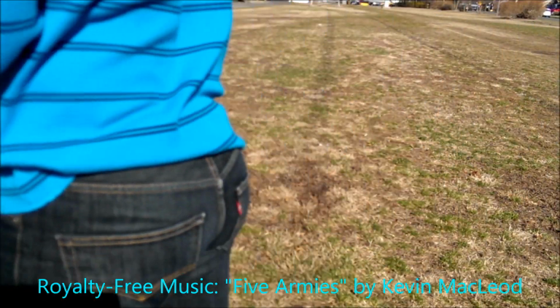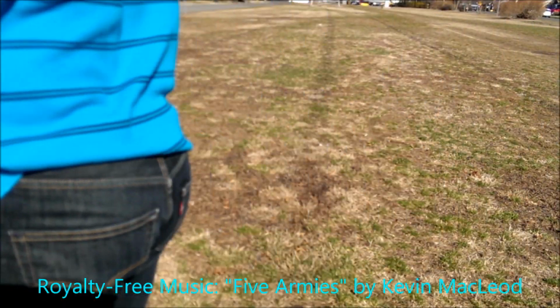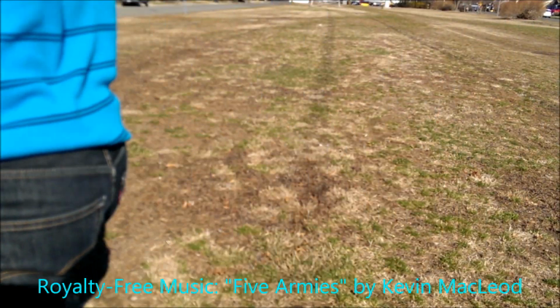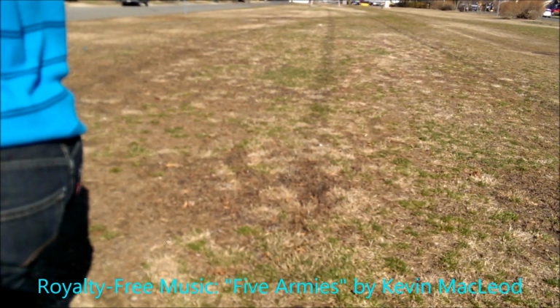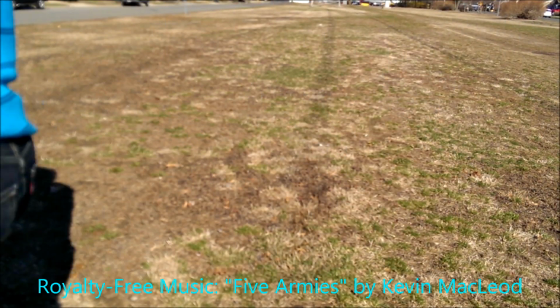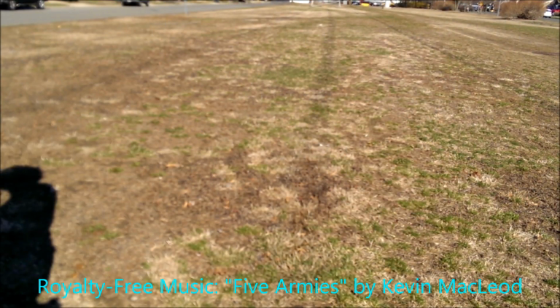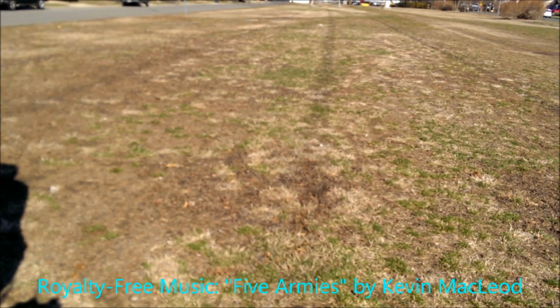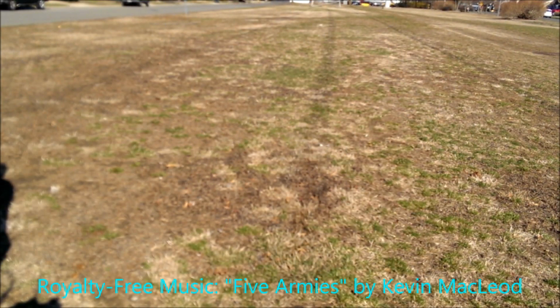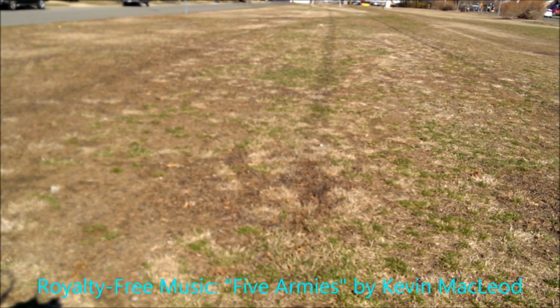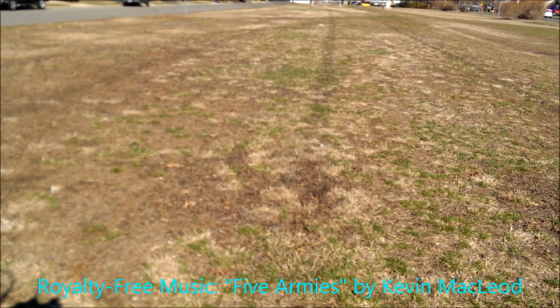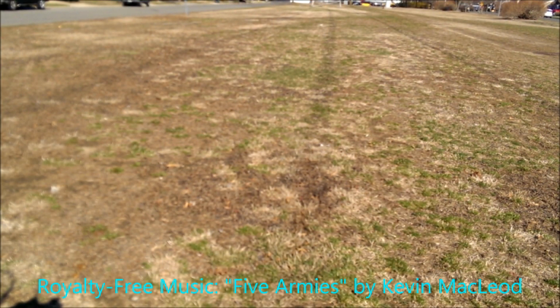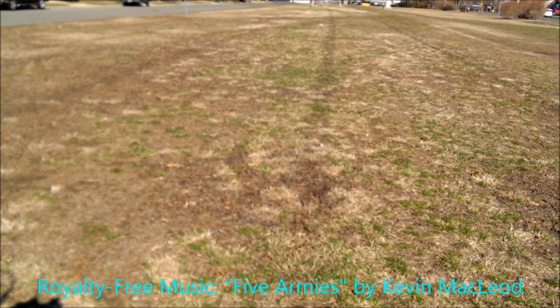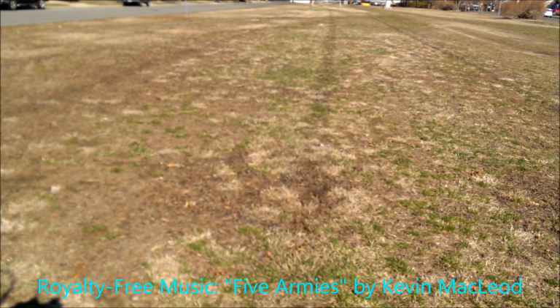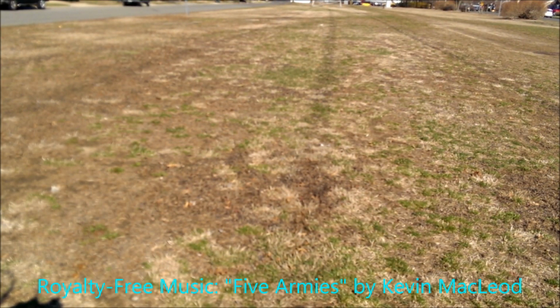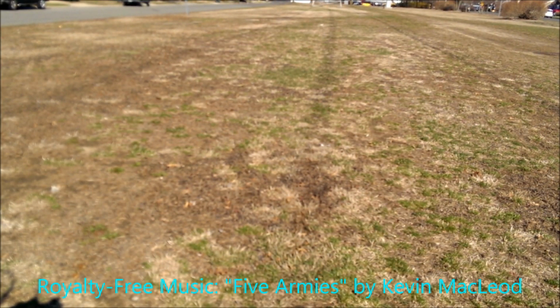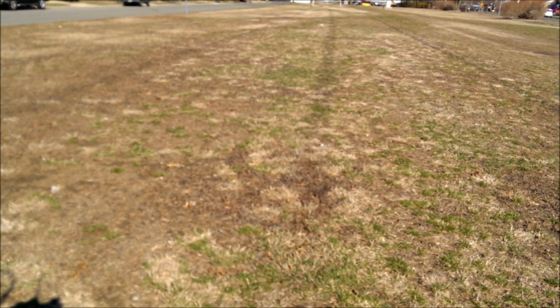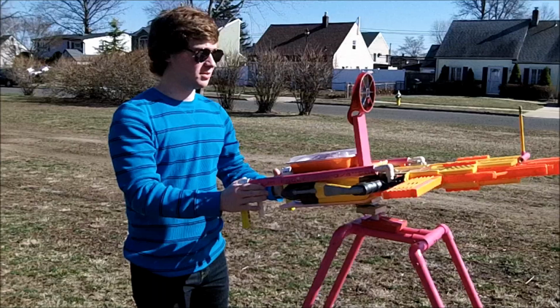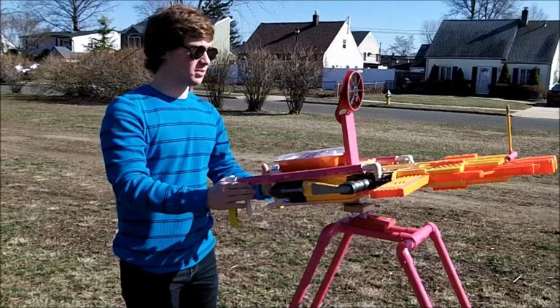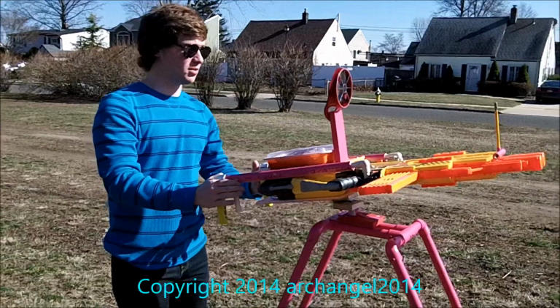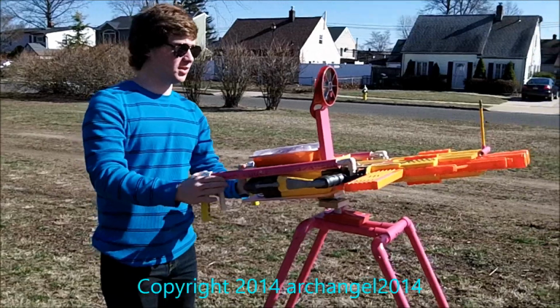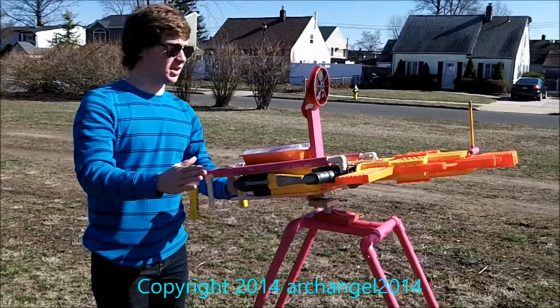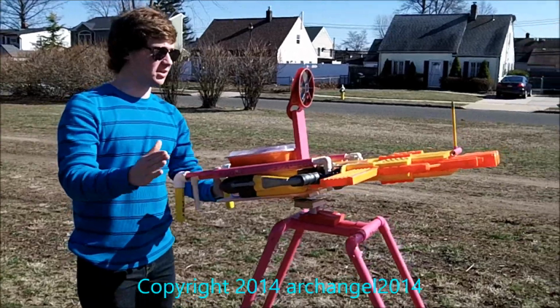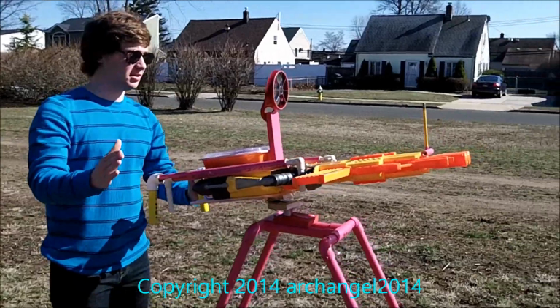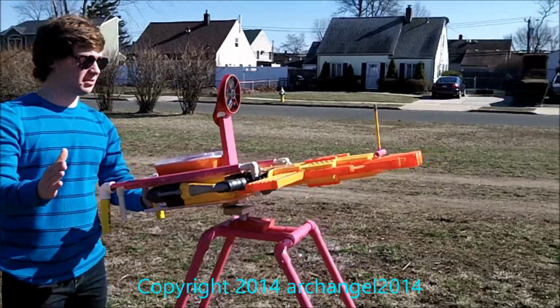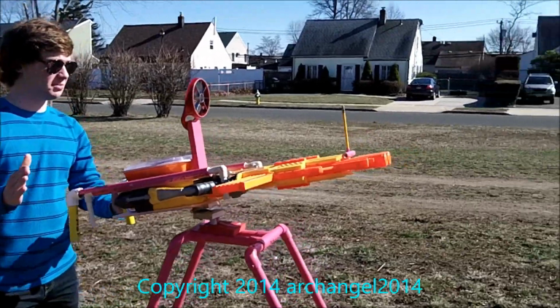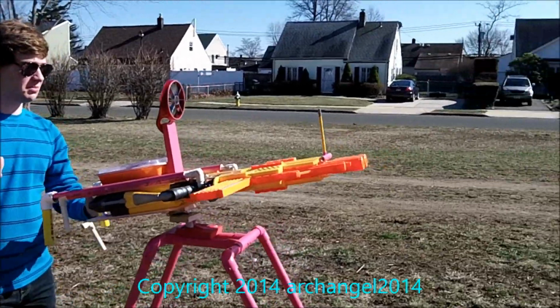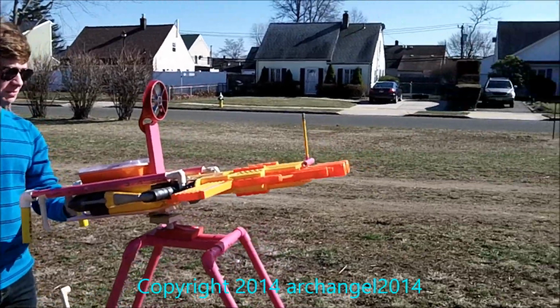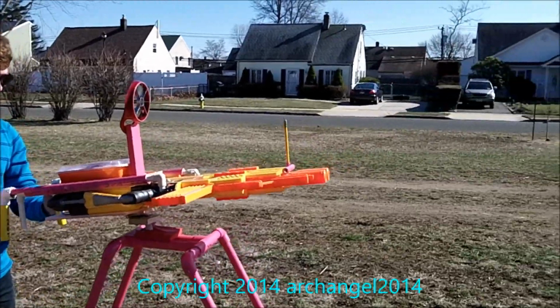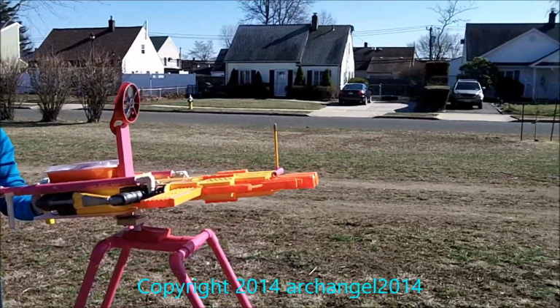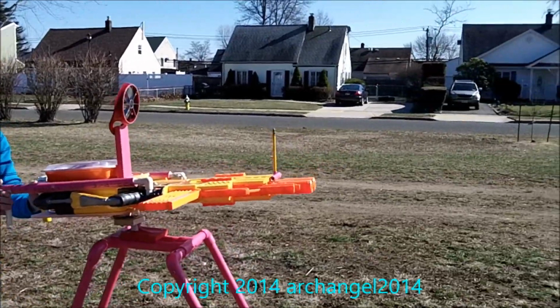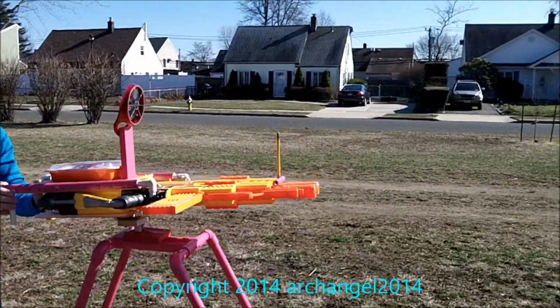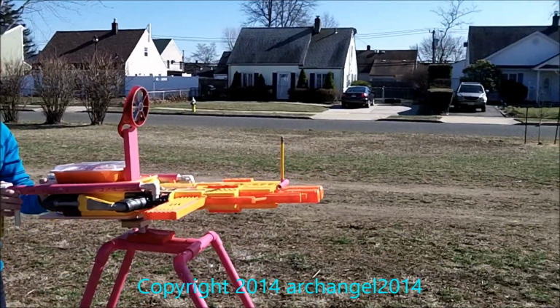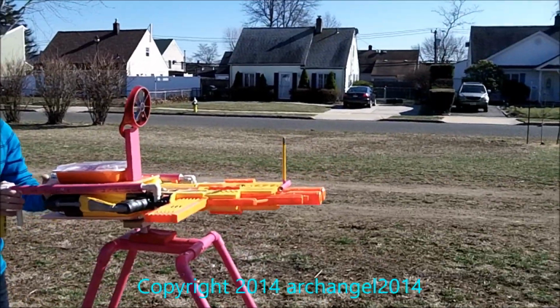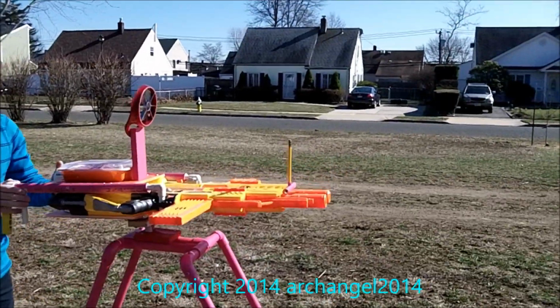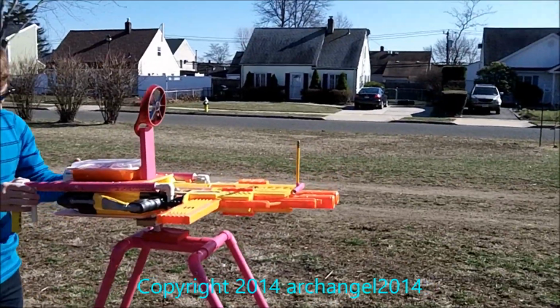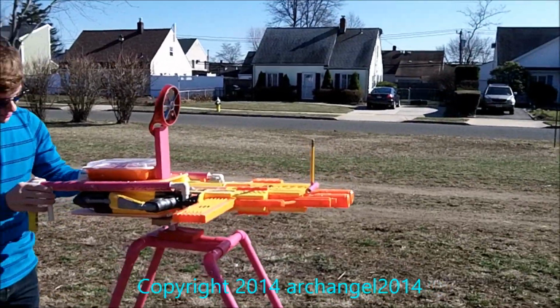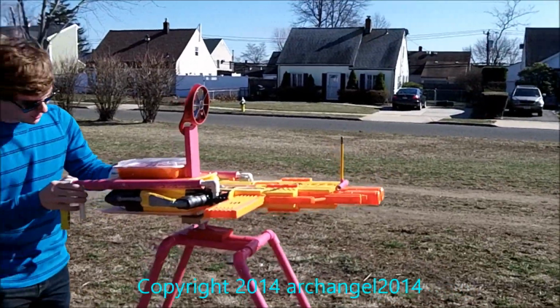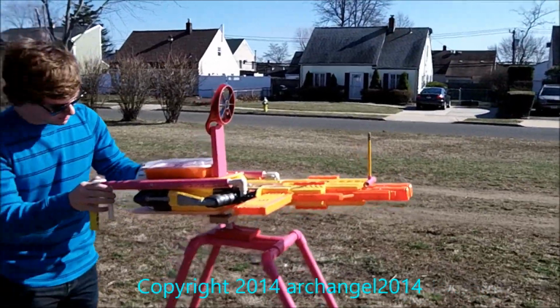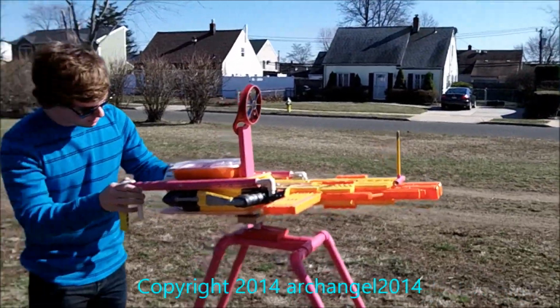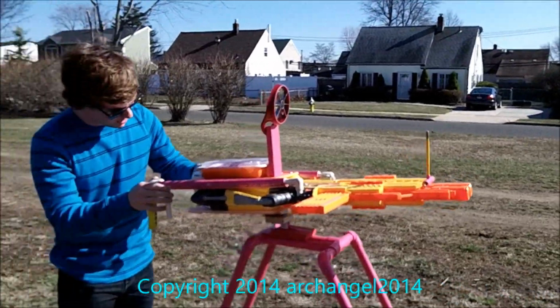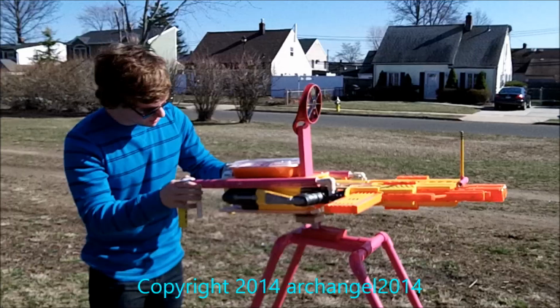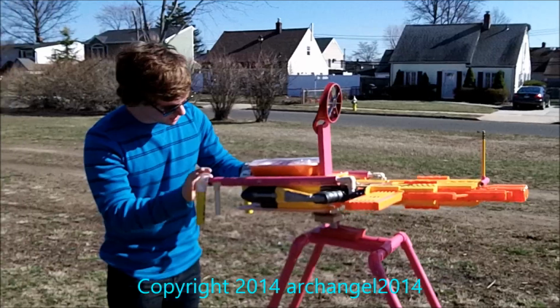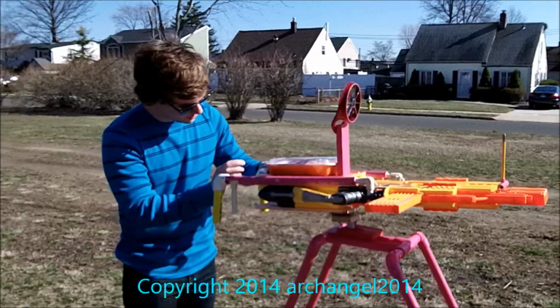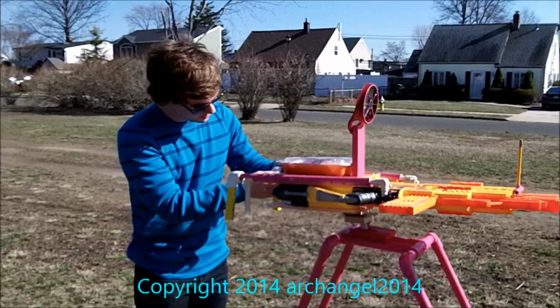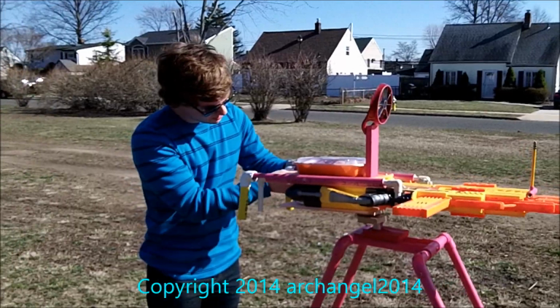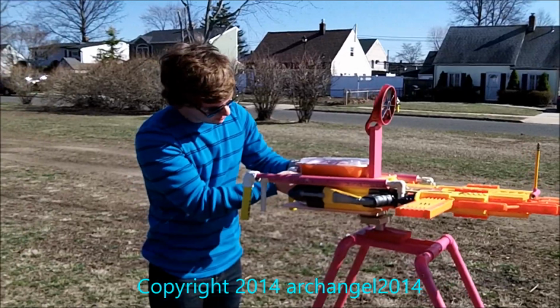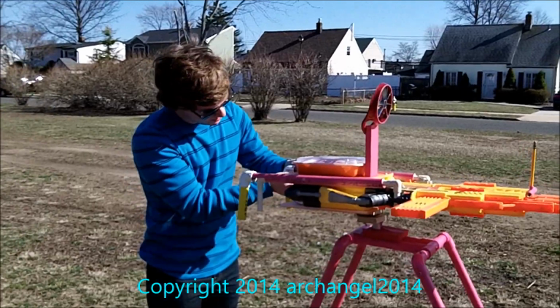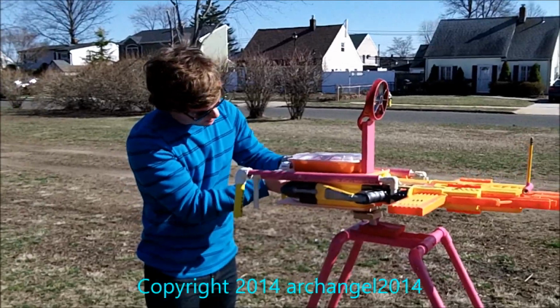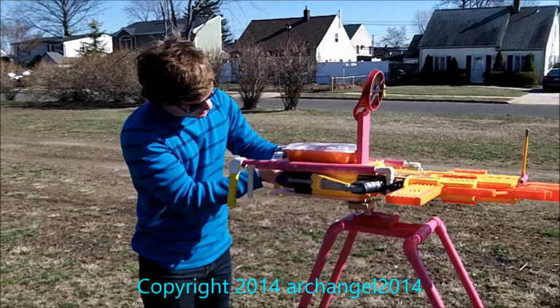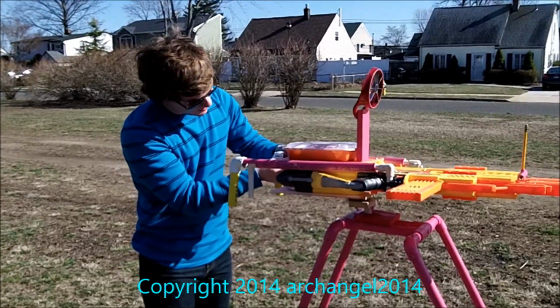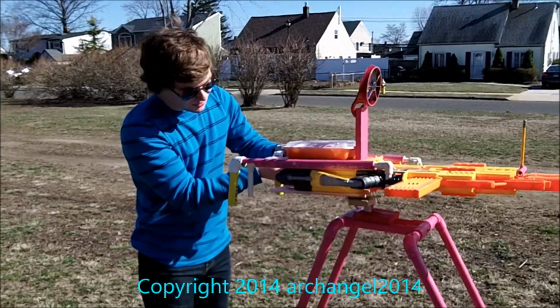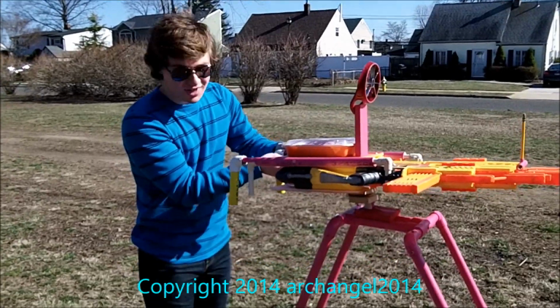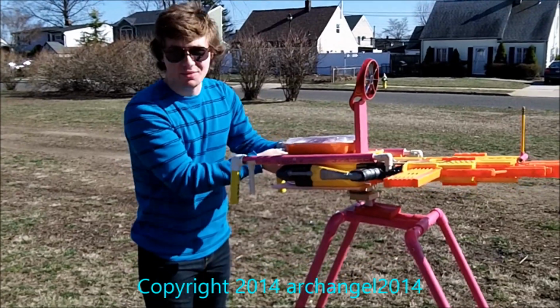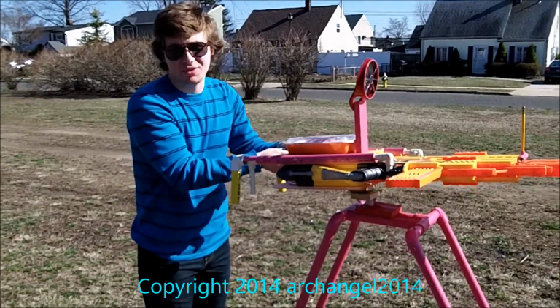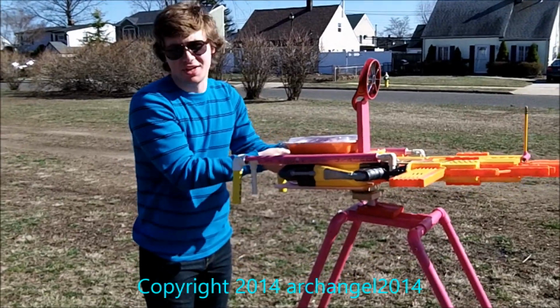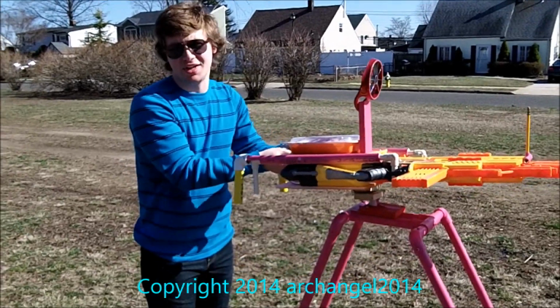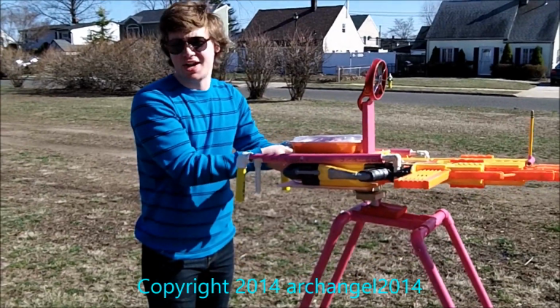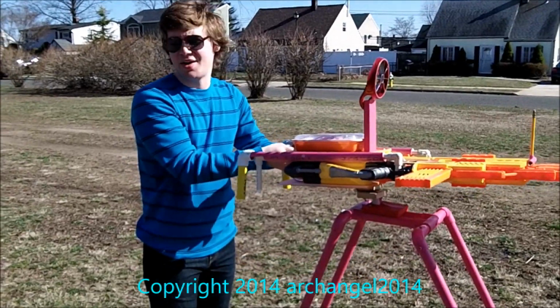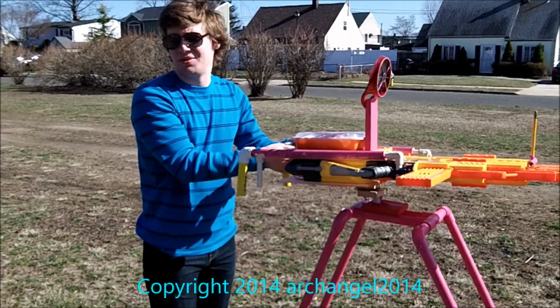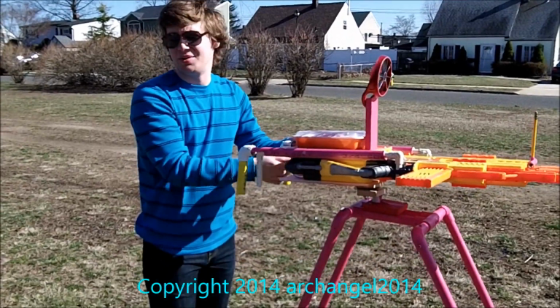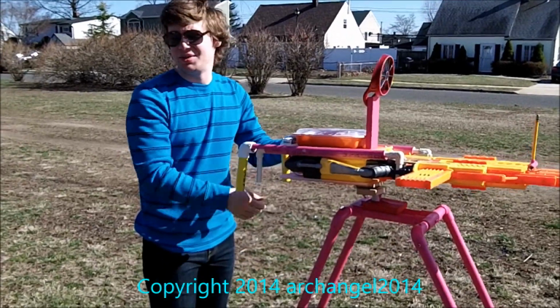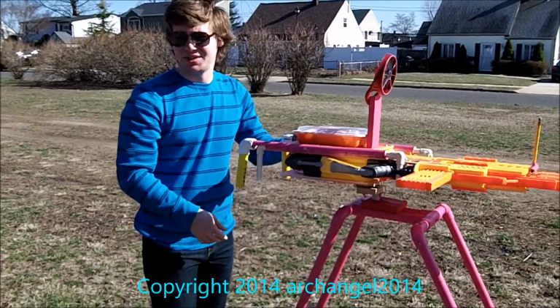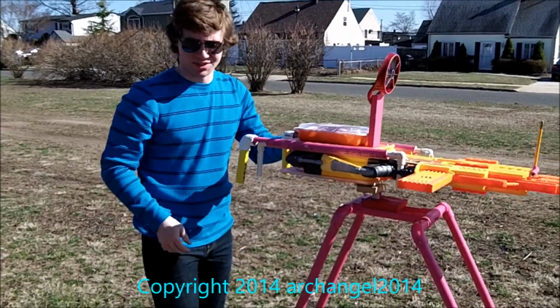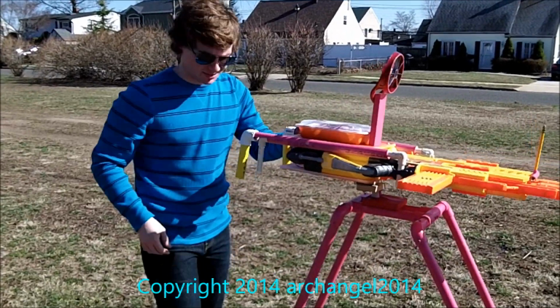Surprise — the cop hasn't shown up yet. Oh whoa, it popped off! Yeah, we'll edit it out, no big deal.